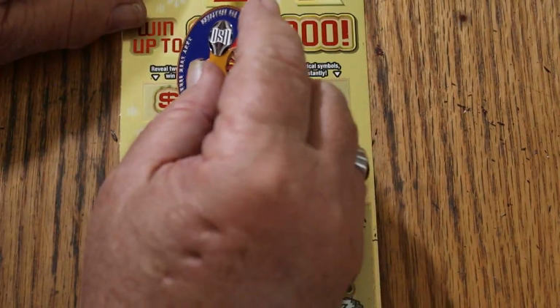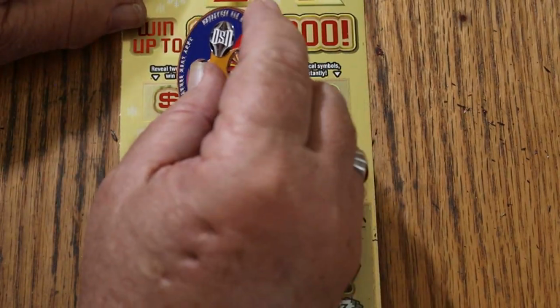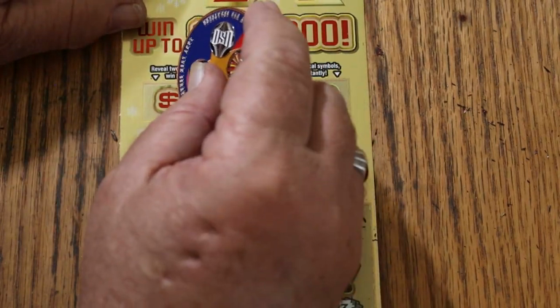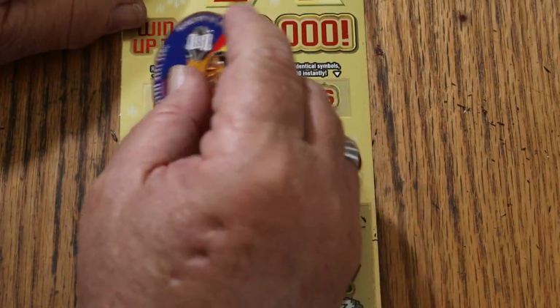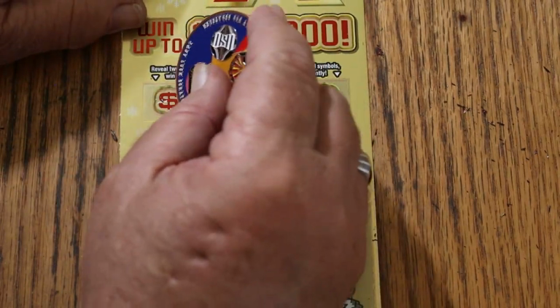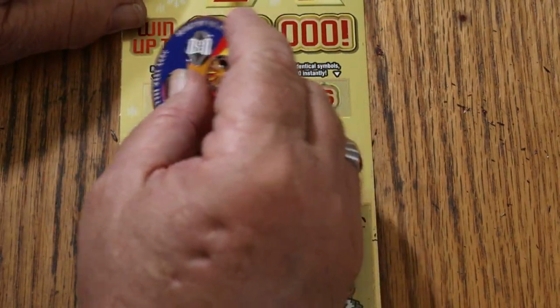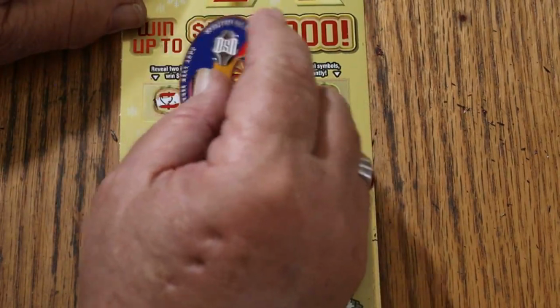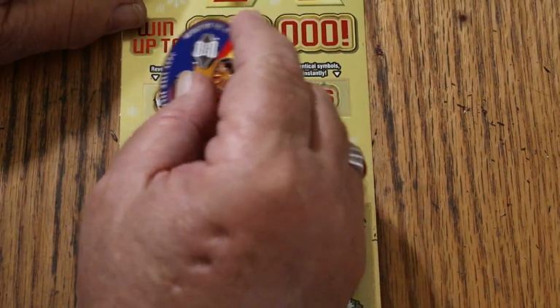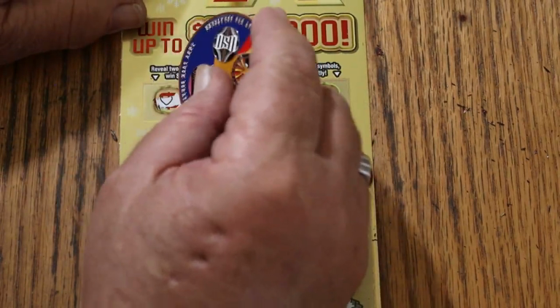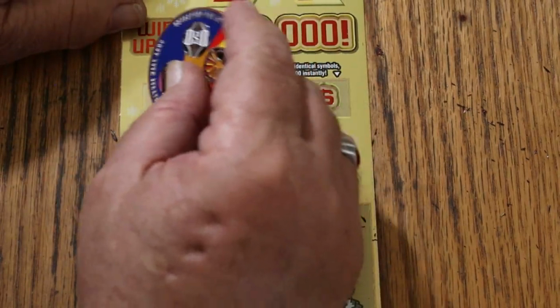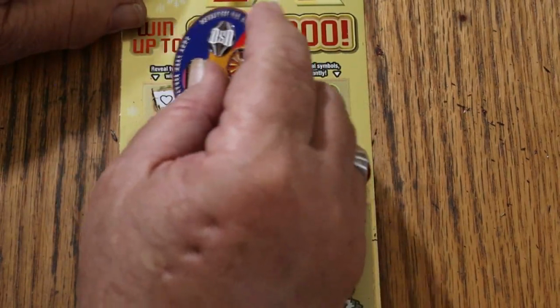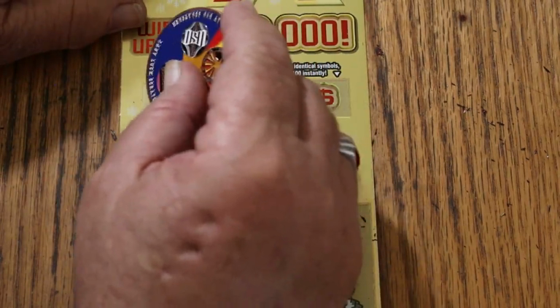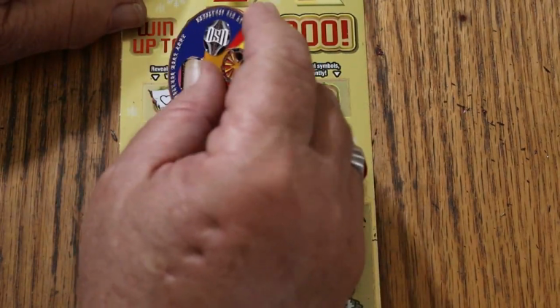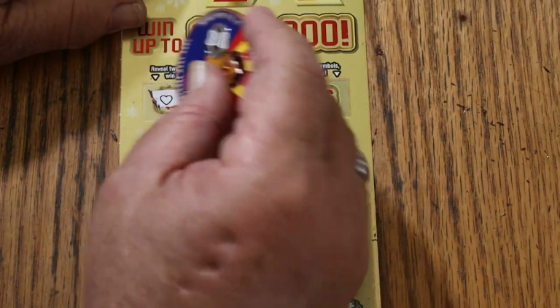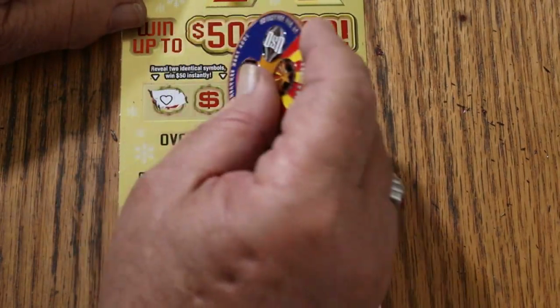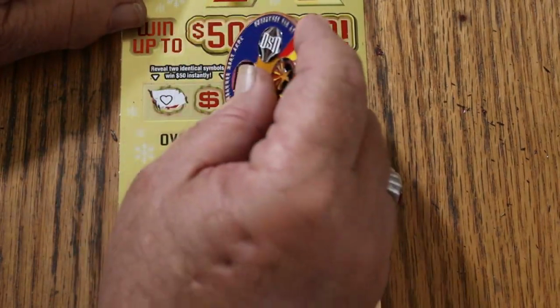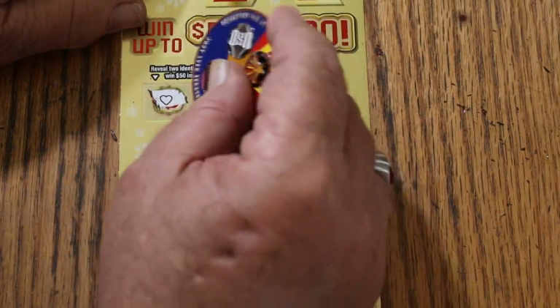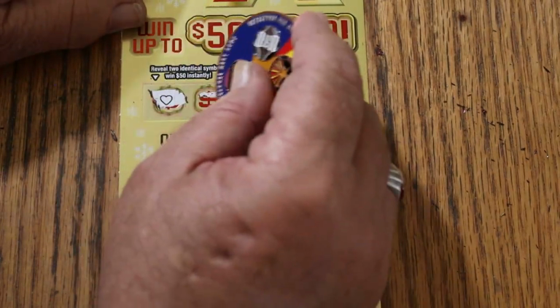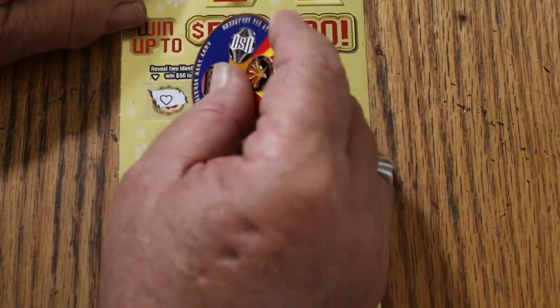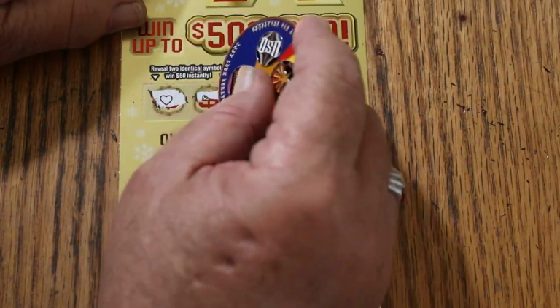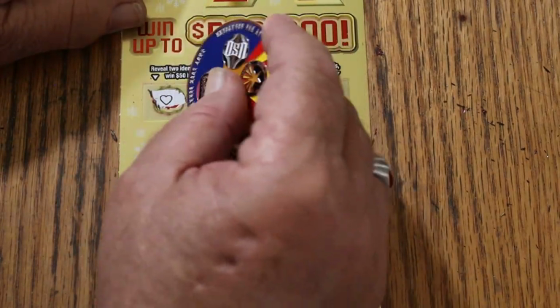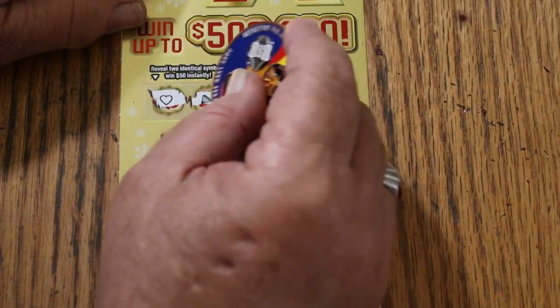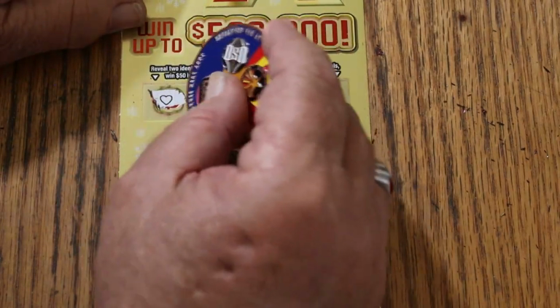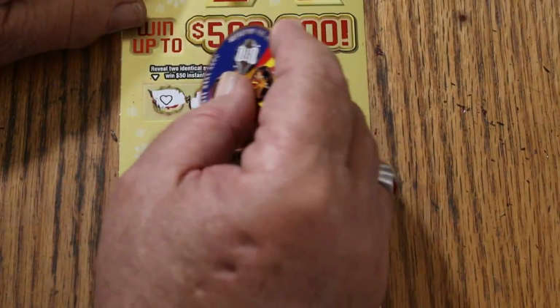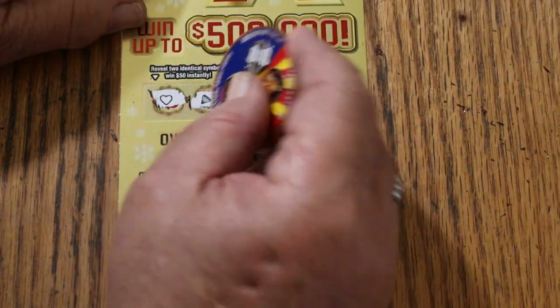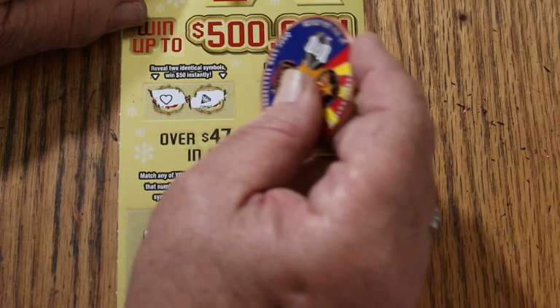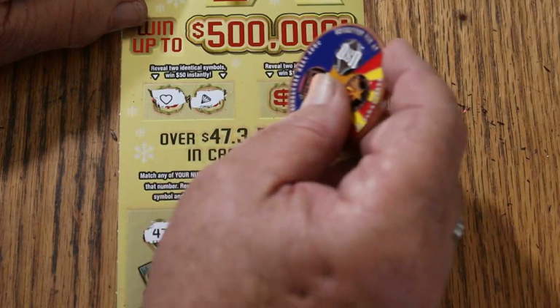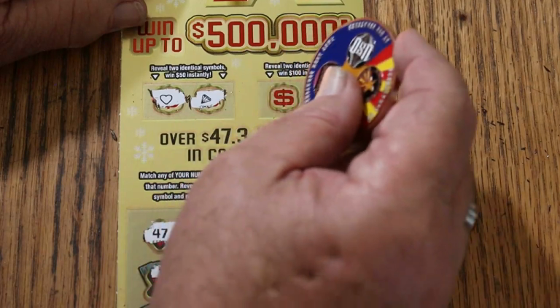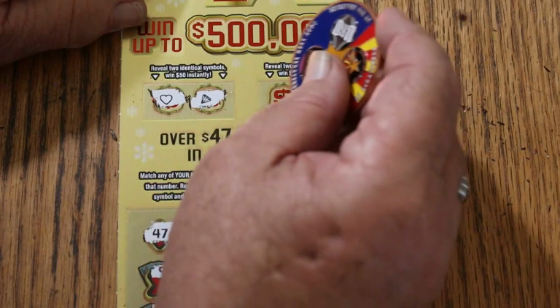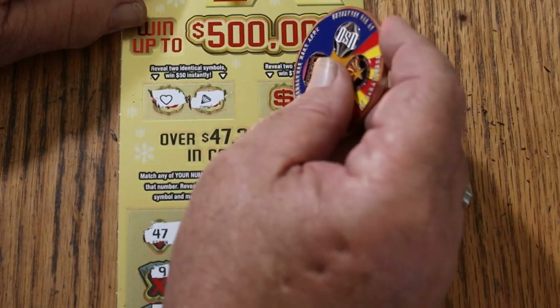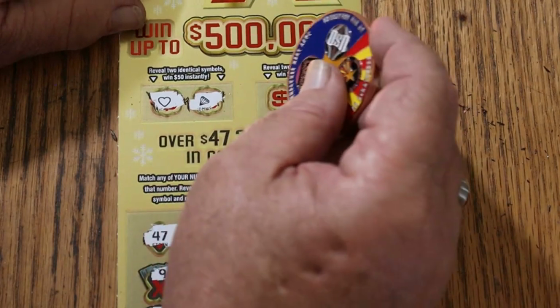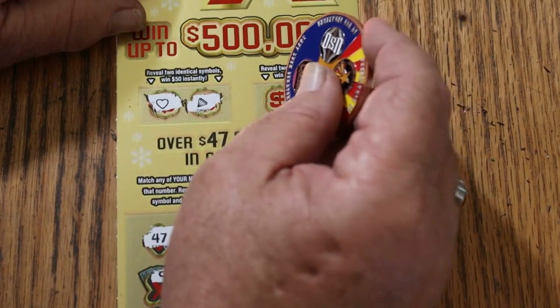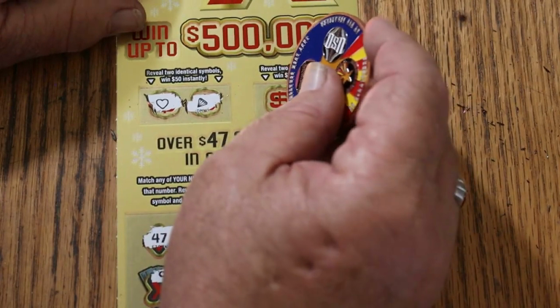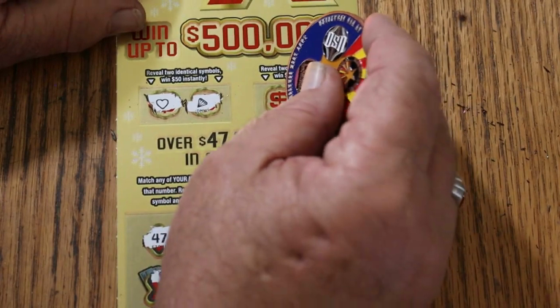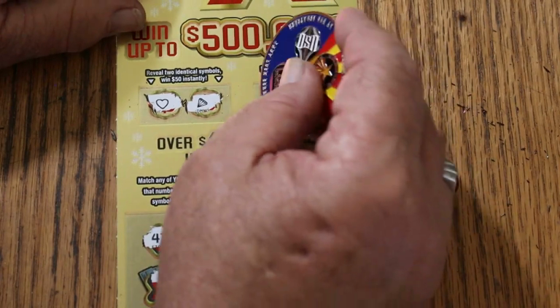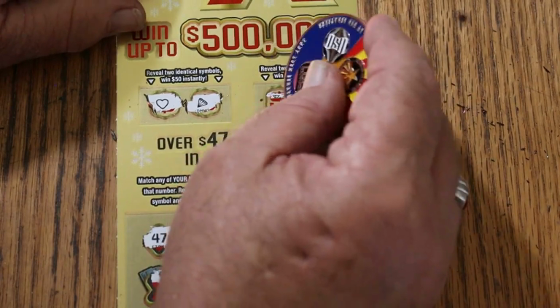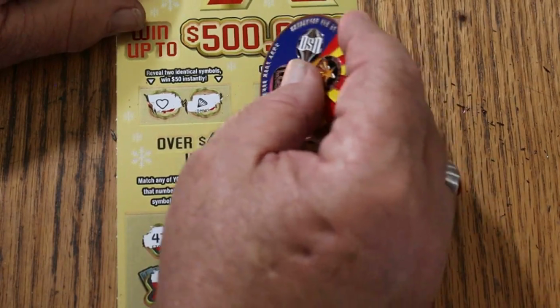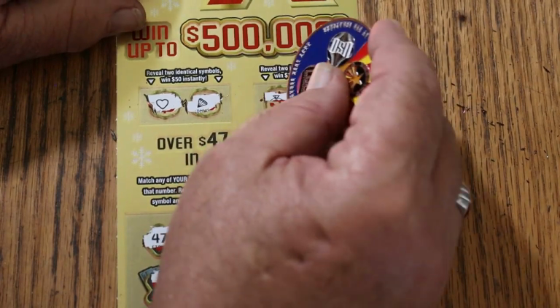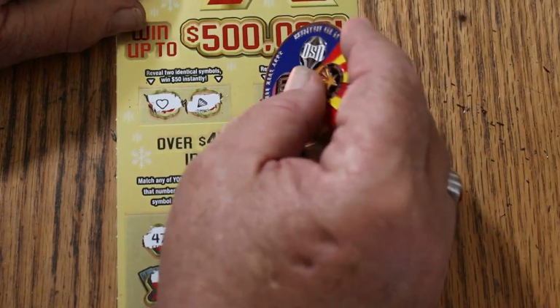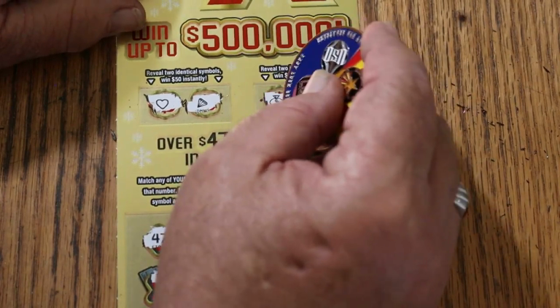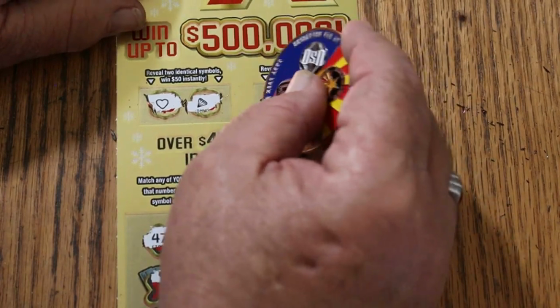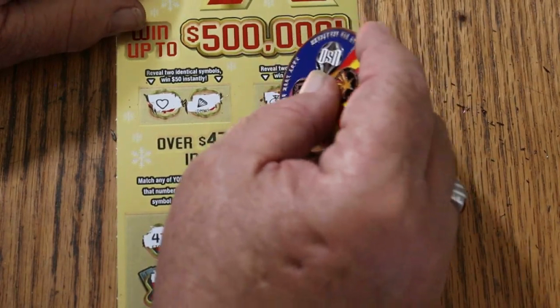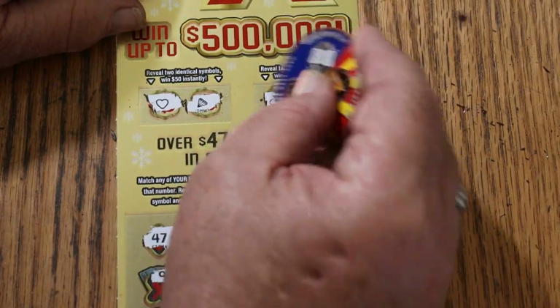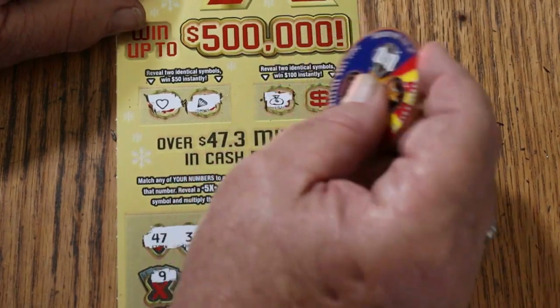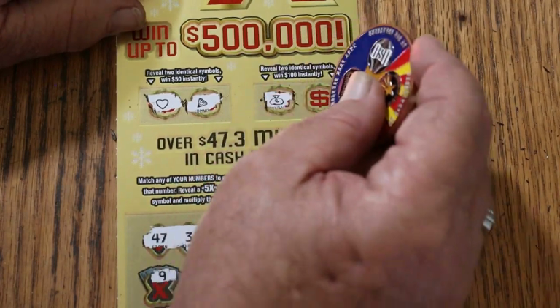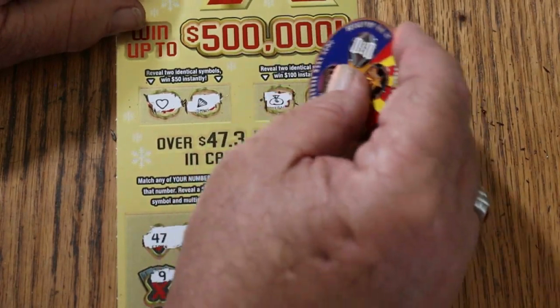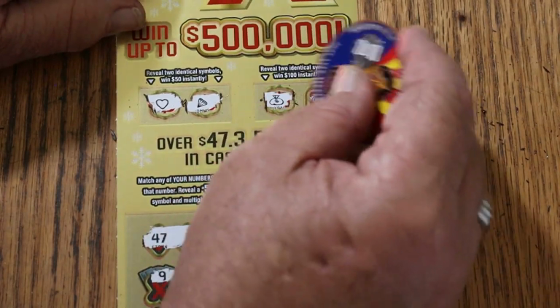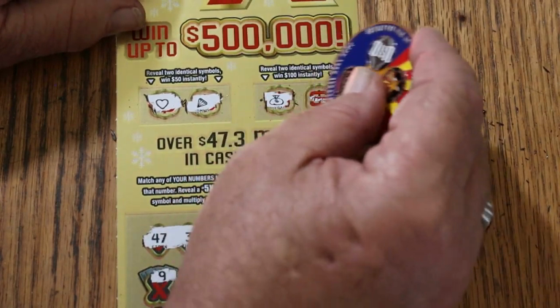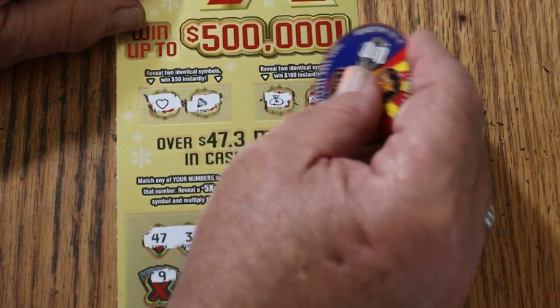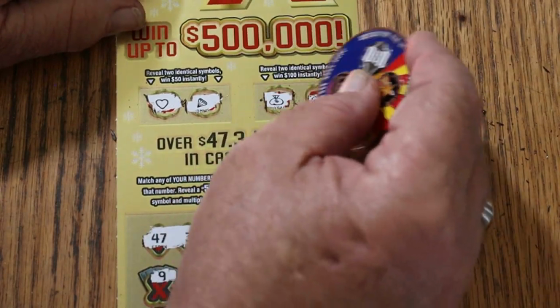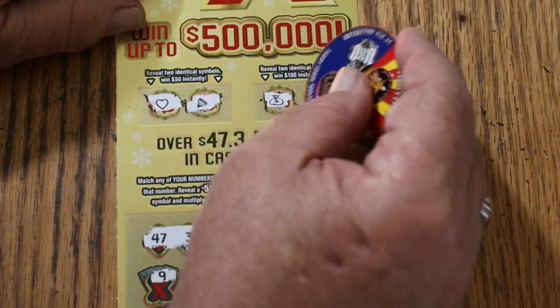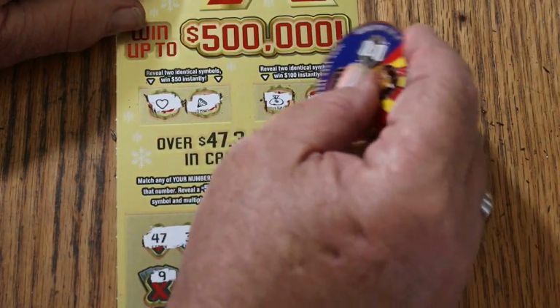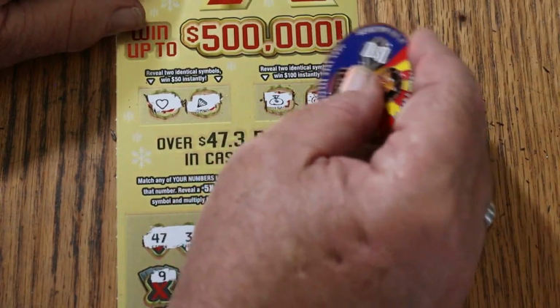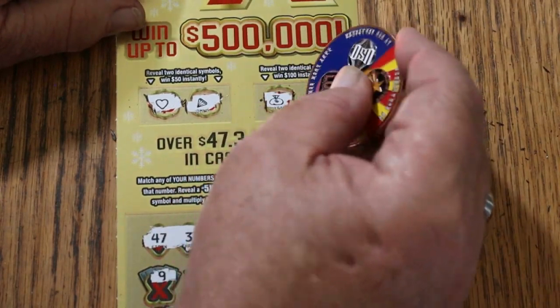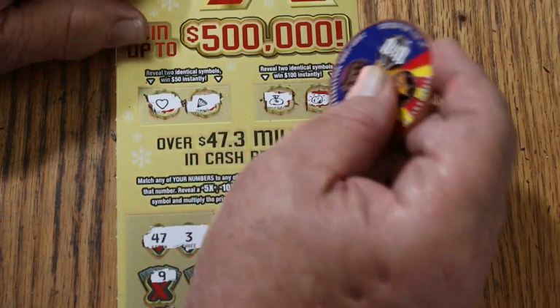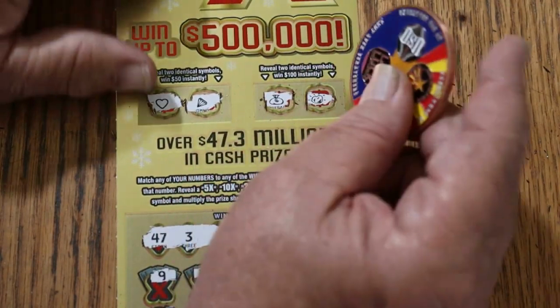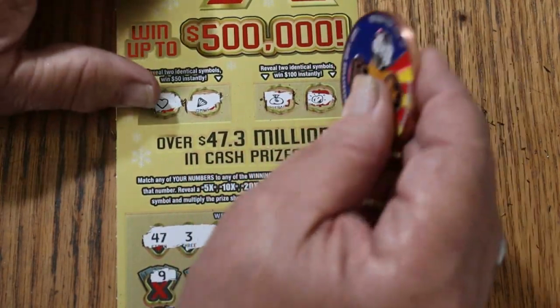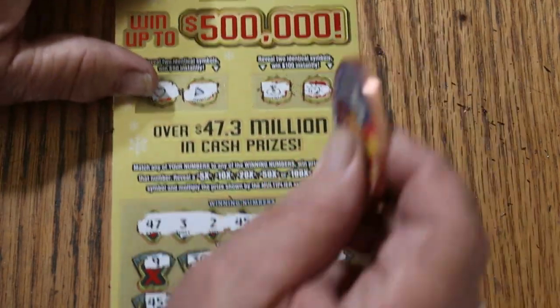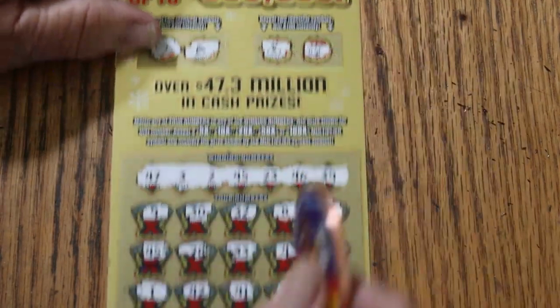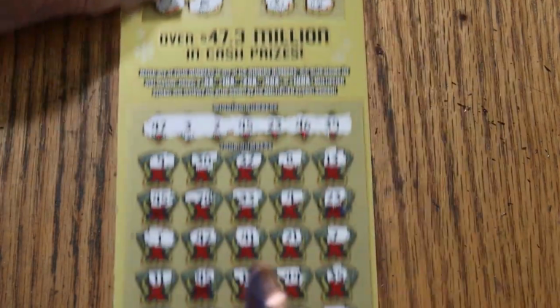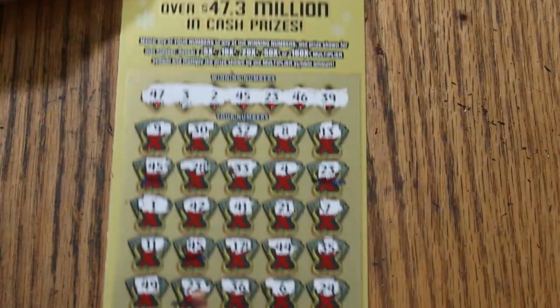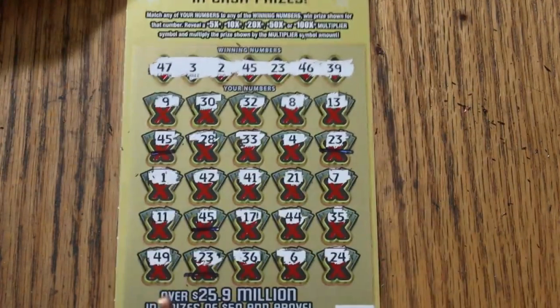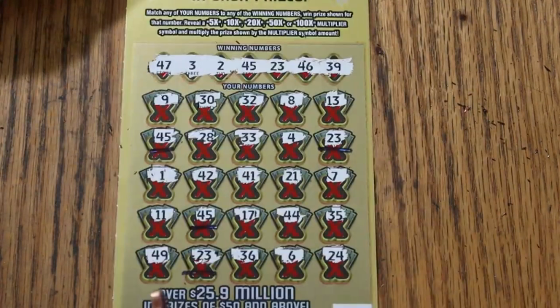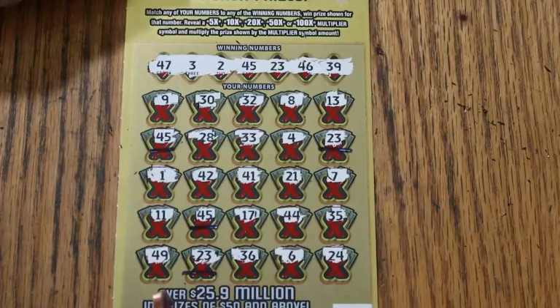Identical symbols for 50 — a heart and a diamond. No. For 100 — a money bag and a gold nugget. No.